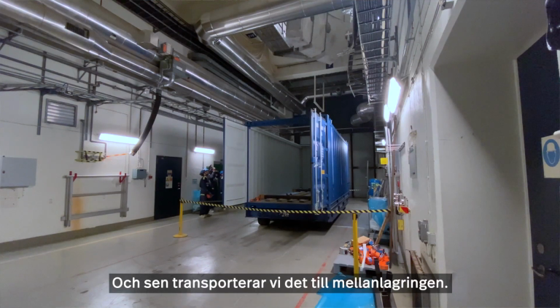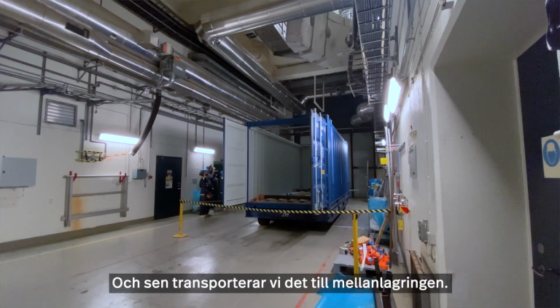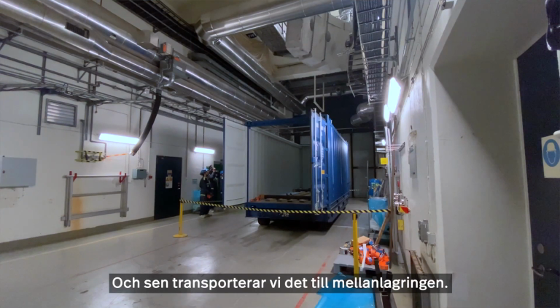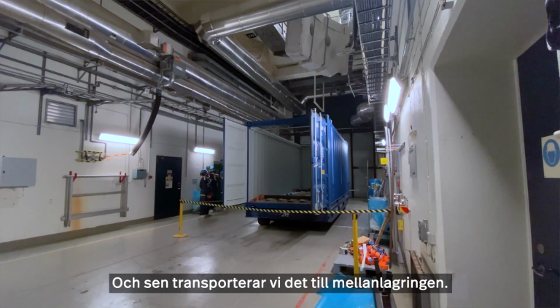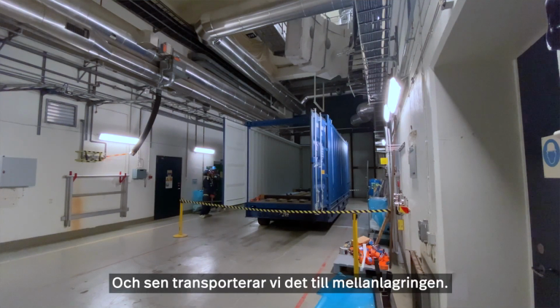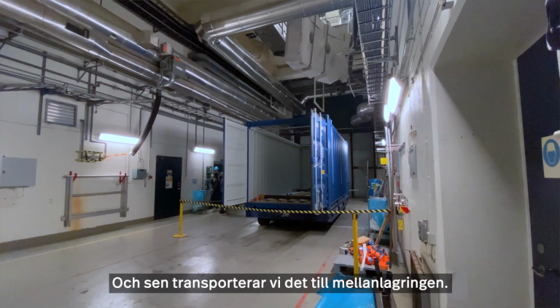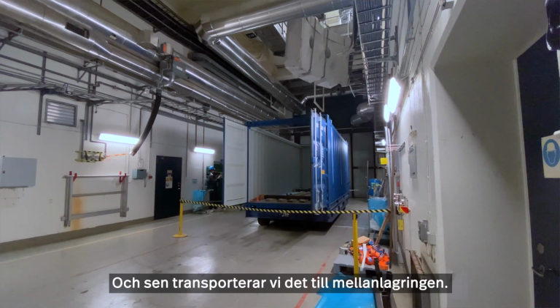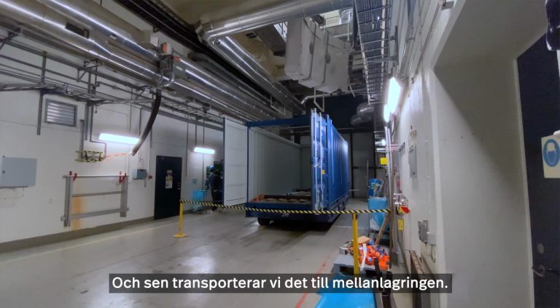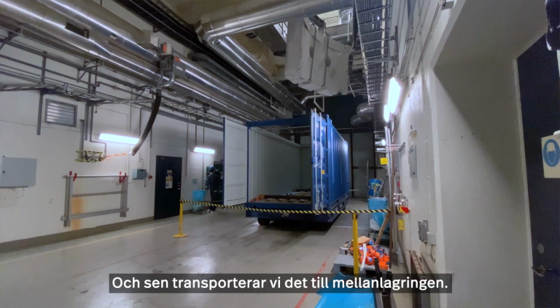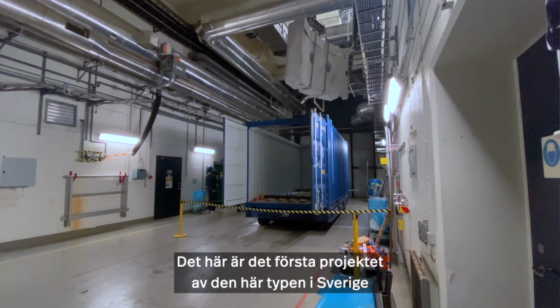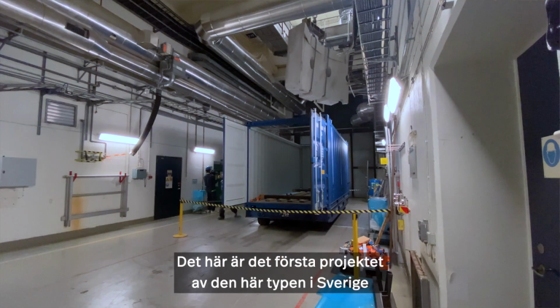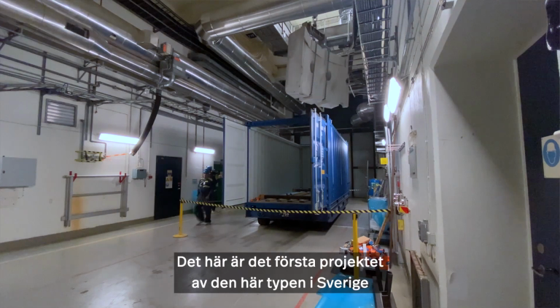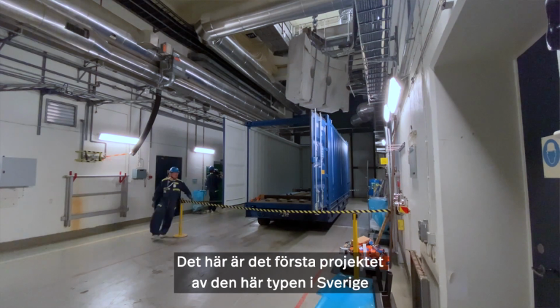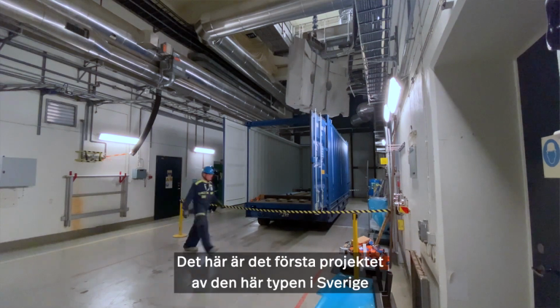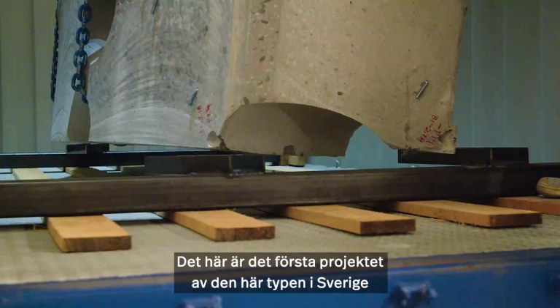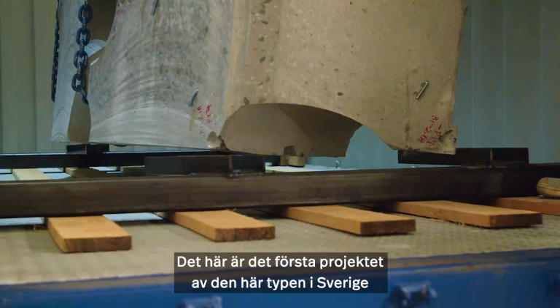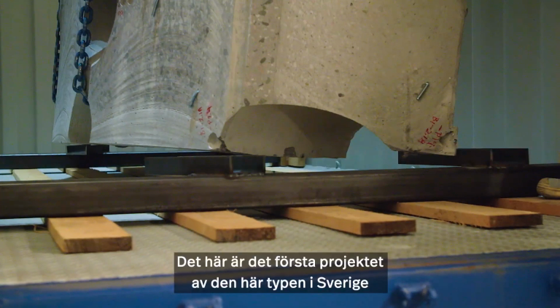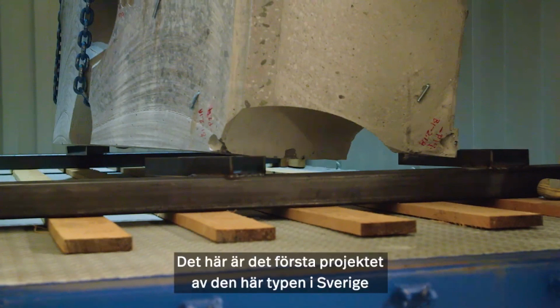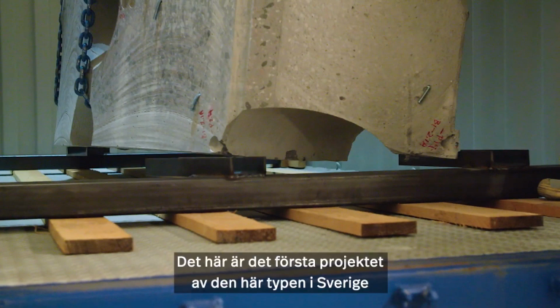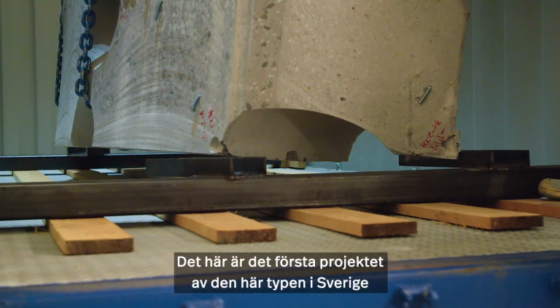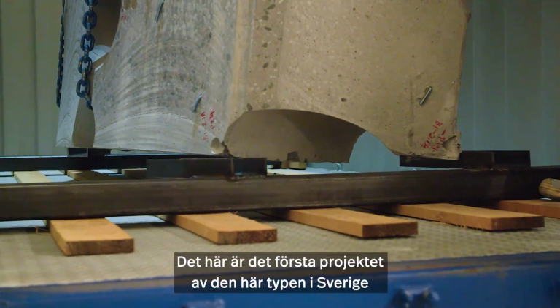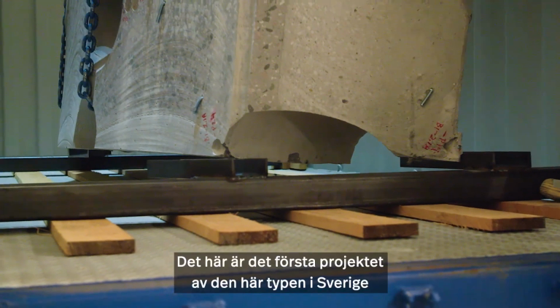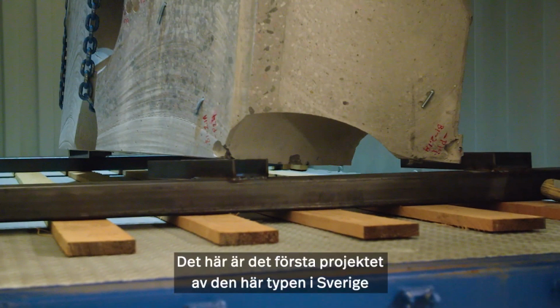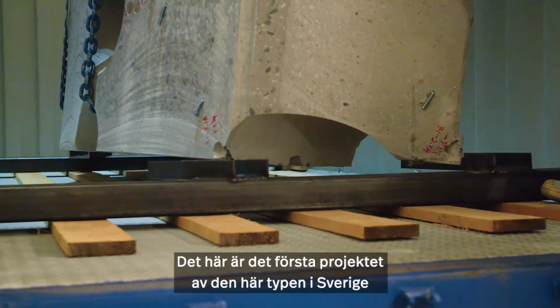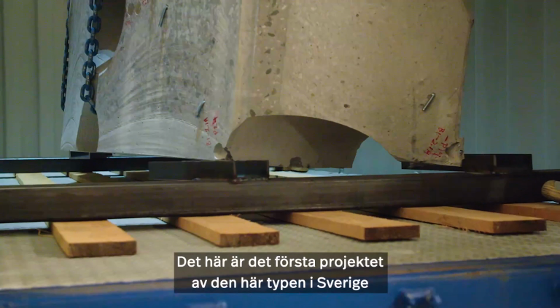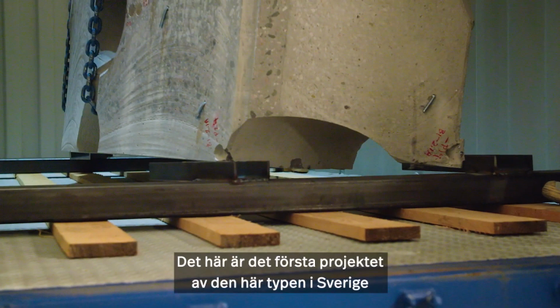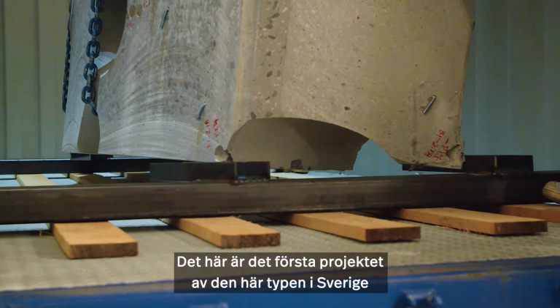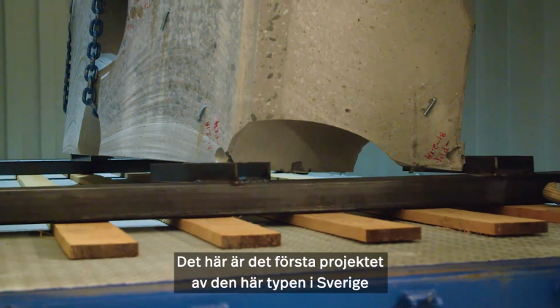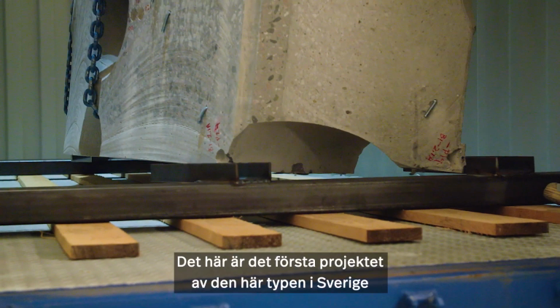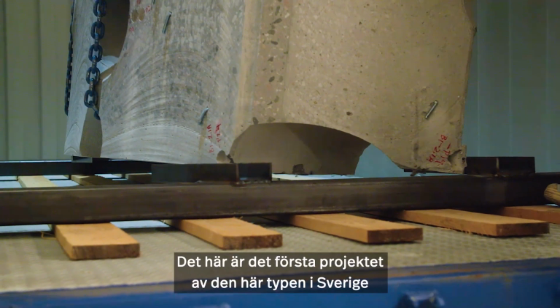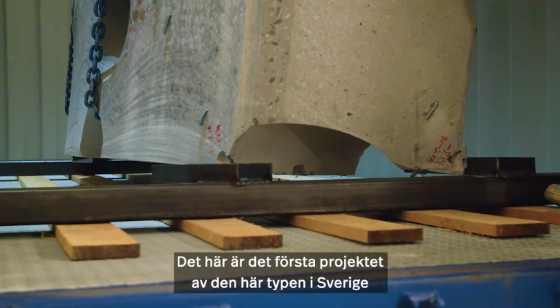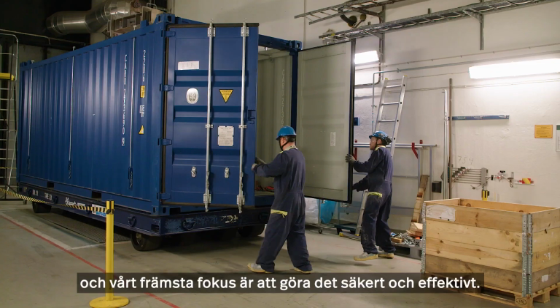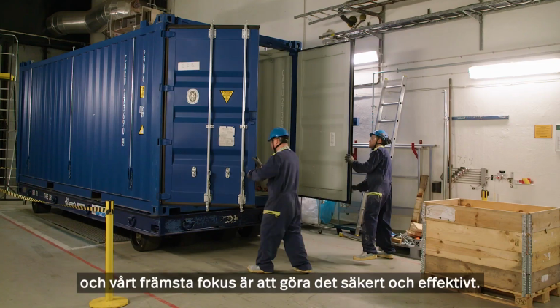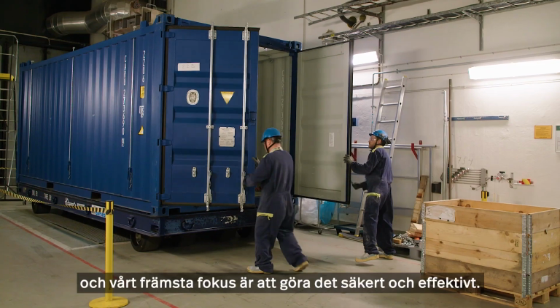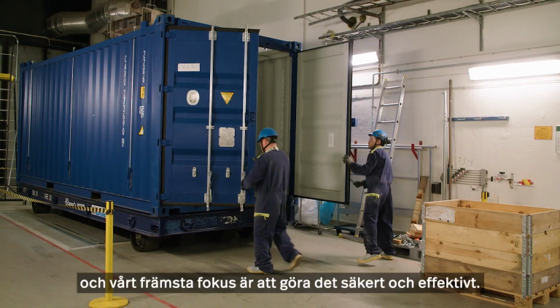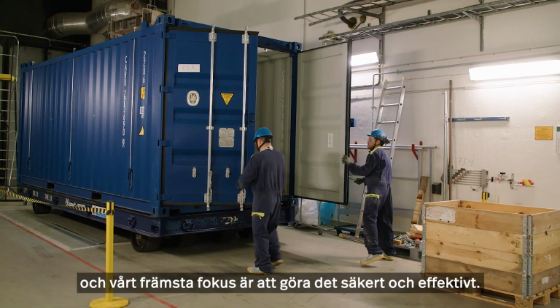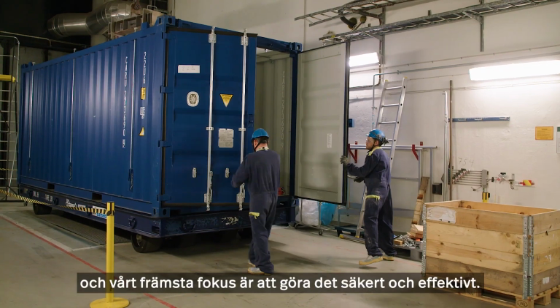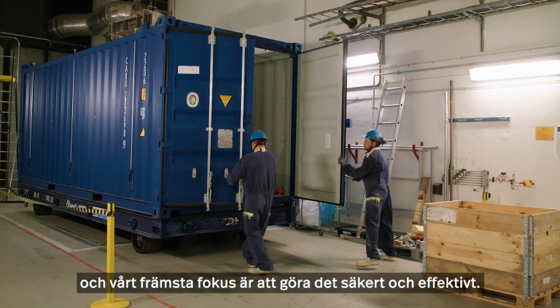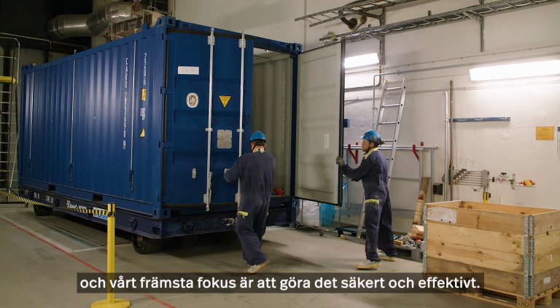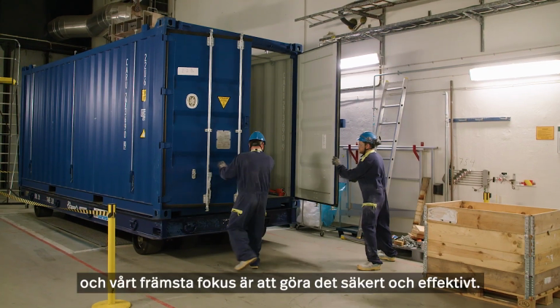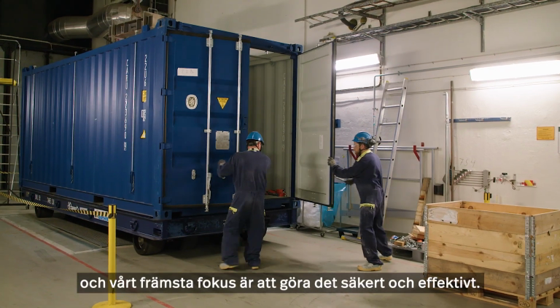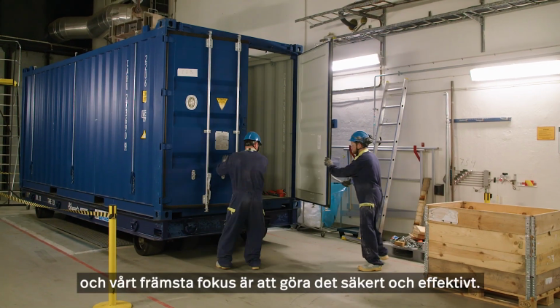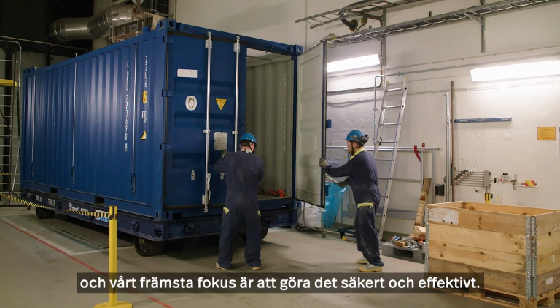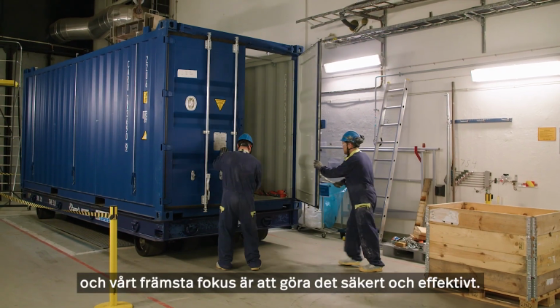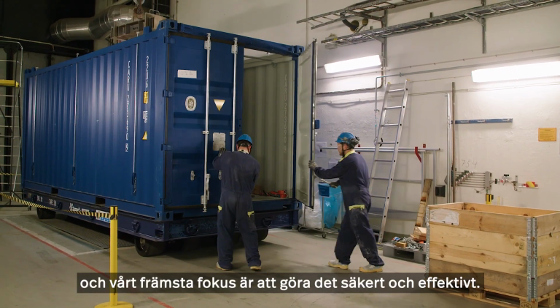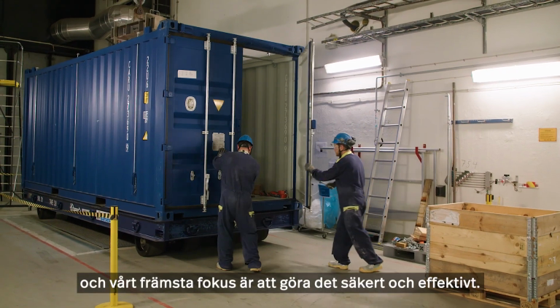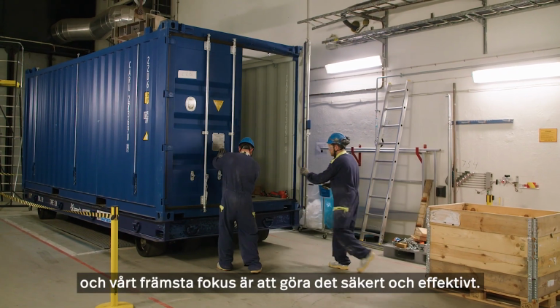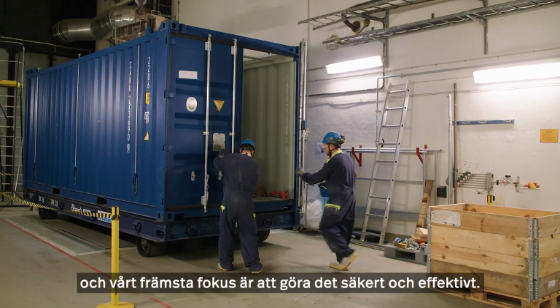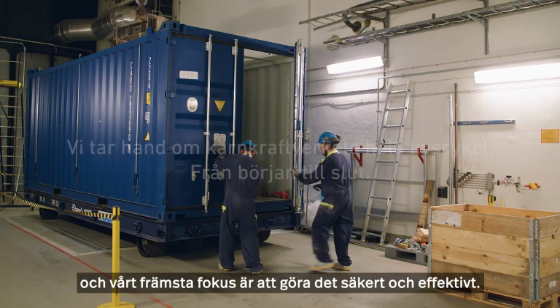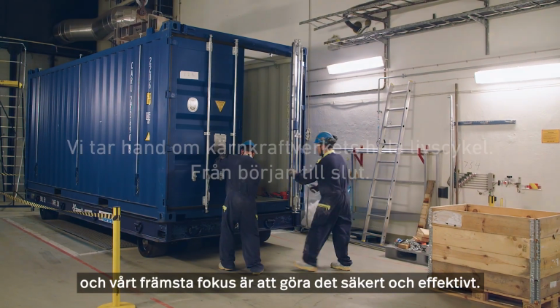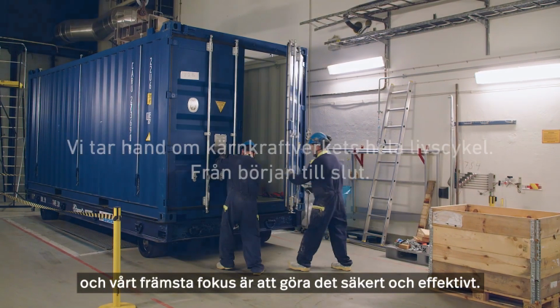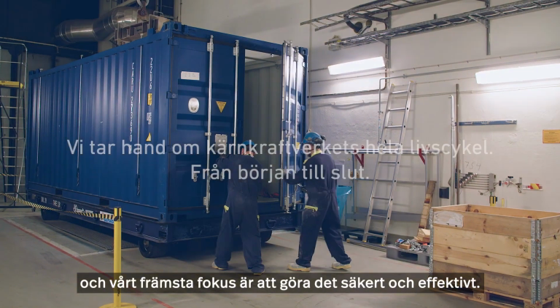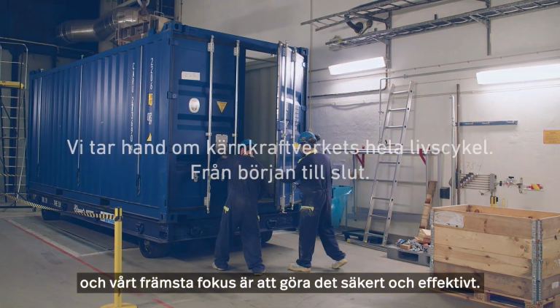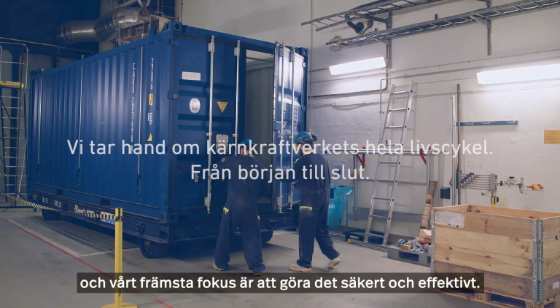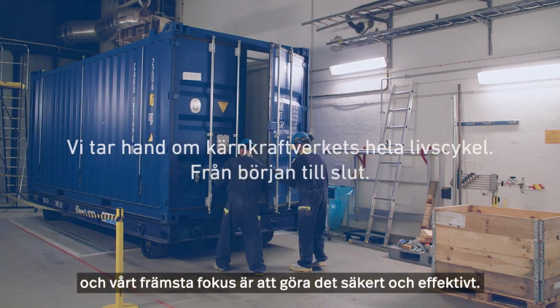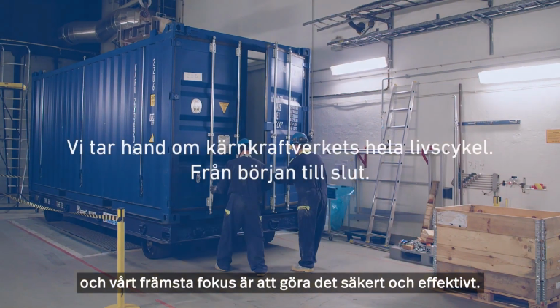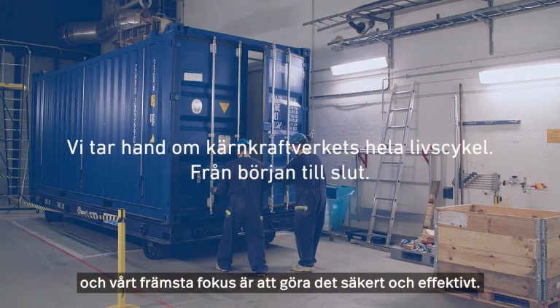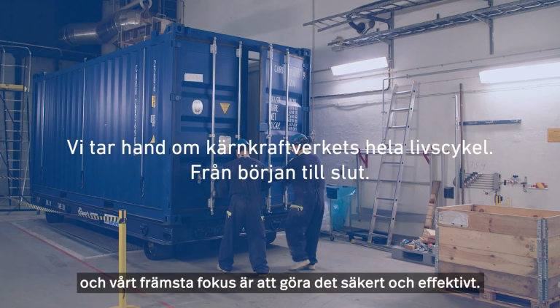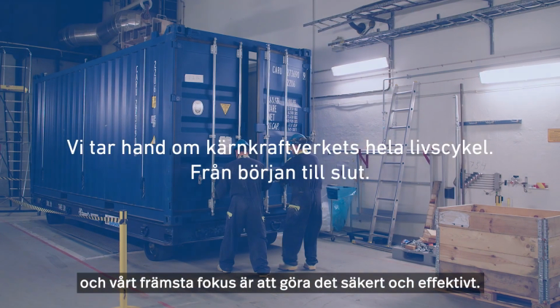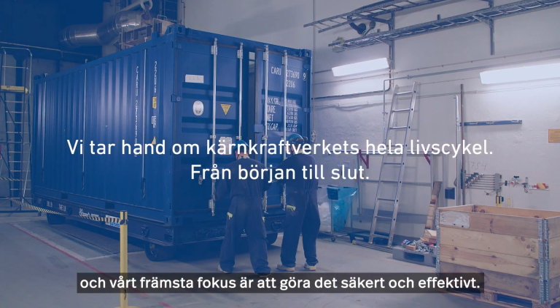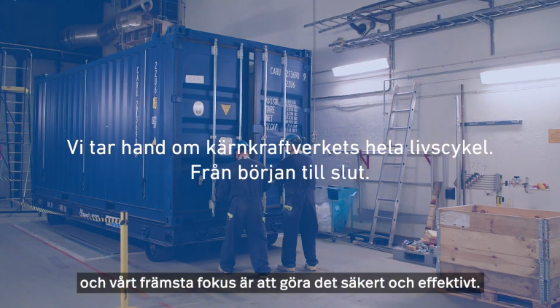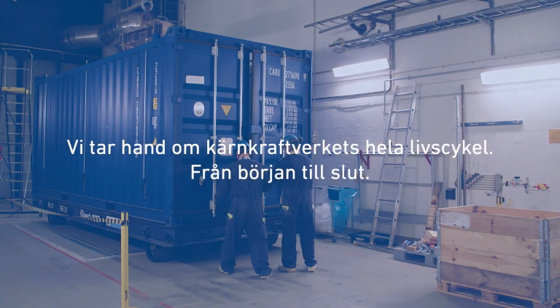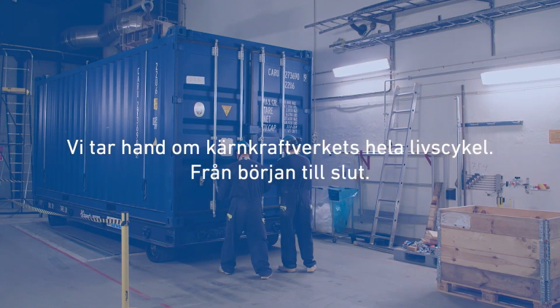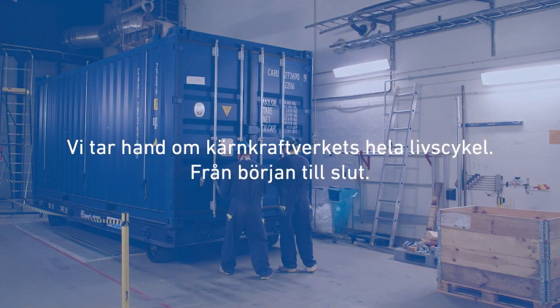Finally, we lift it down into a container, pack it, secure it, and transport it out to interim storage. This is the first project of this kind in Sweden, and our top priority is to do it safe and efficient.